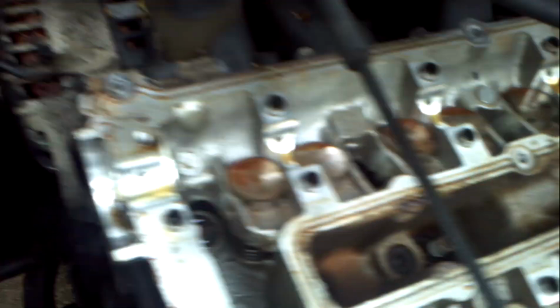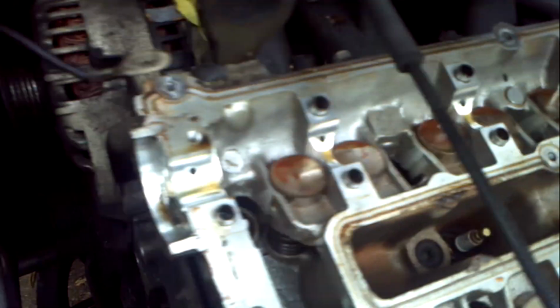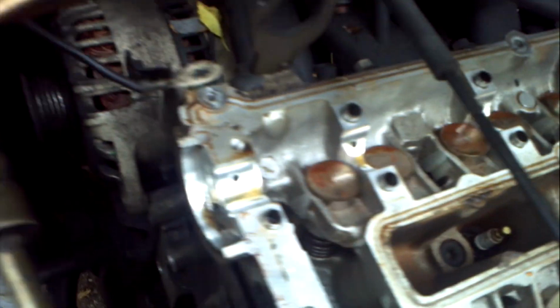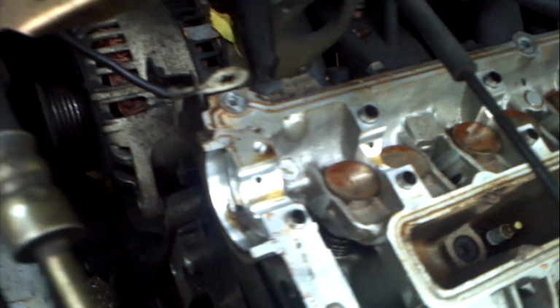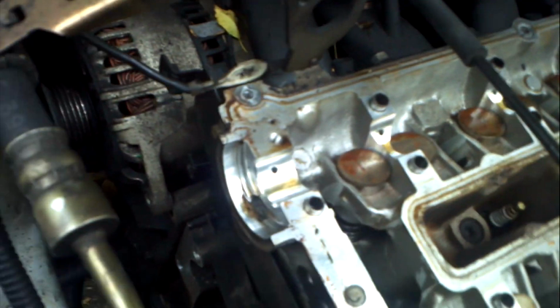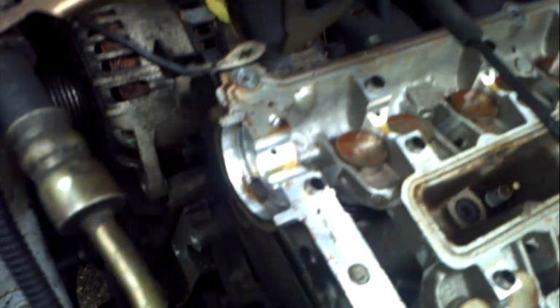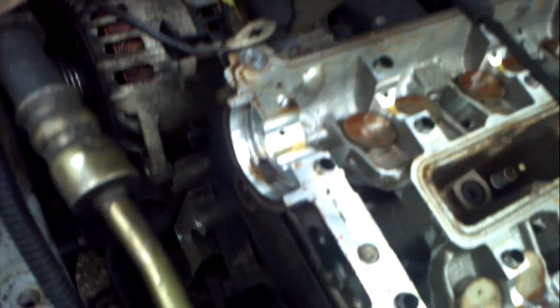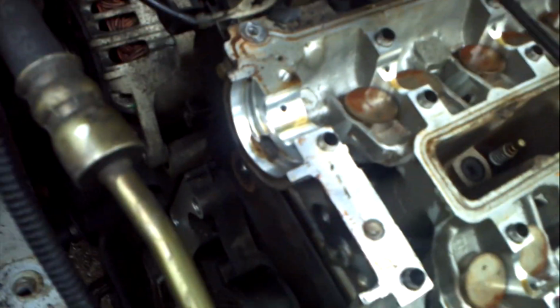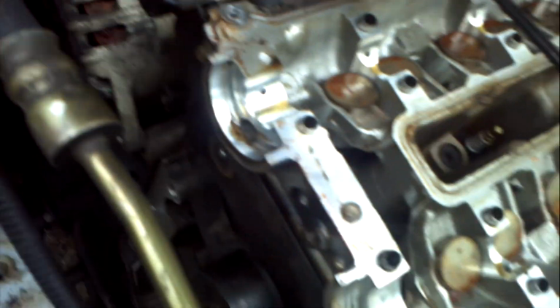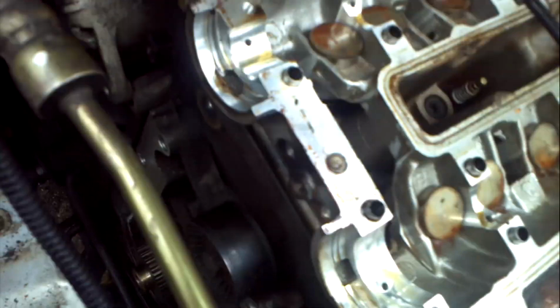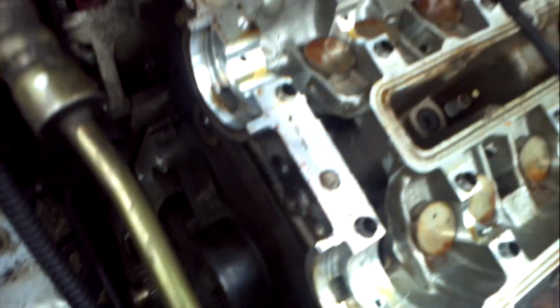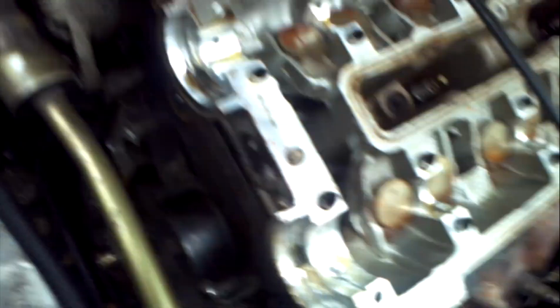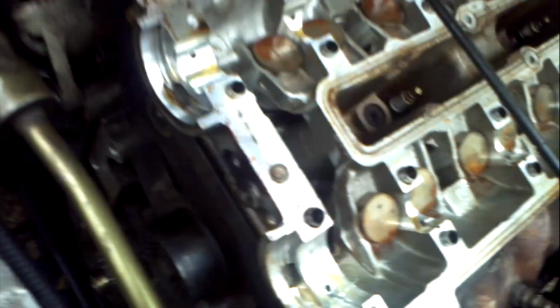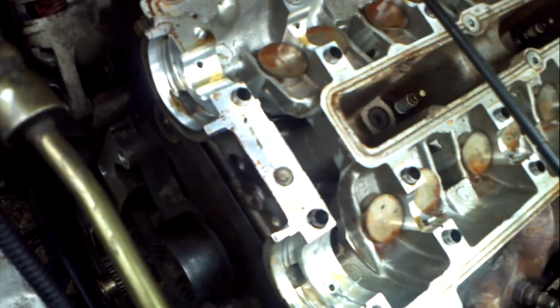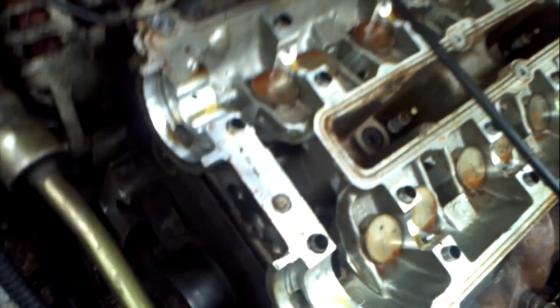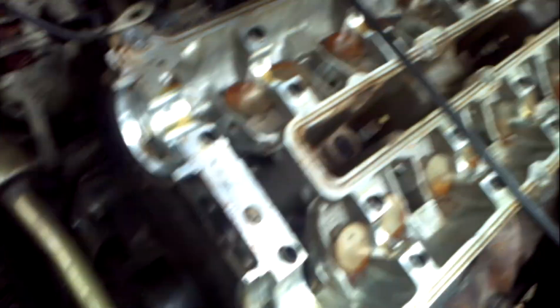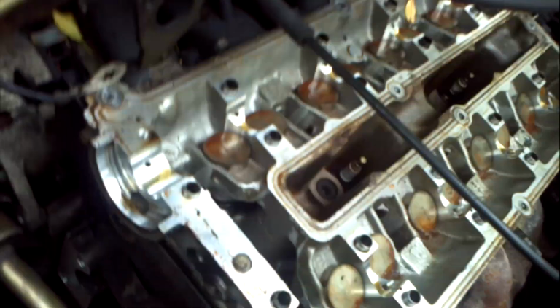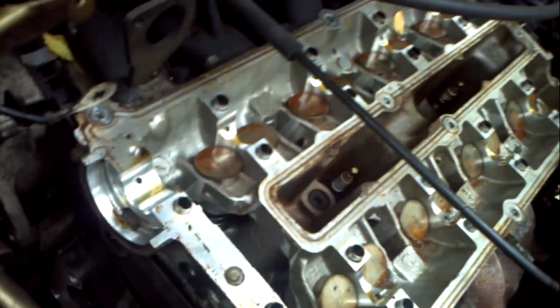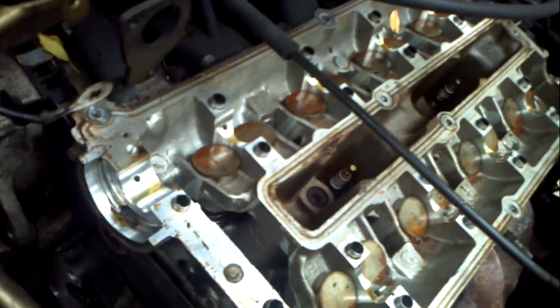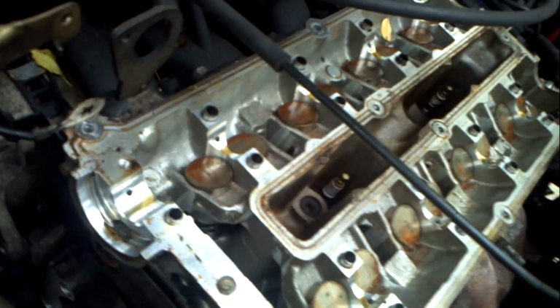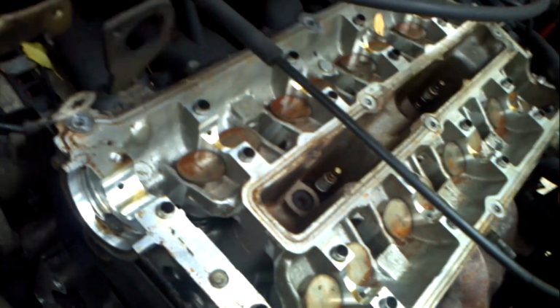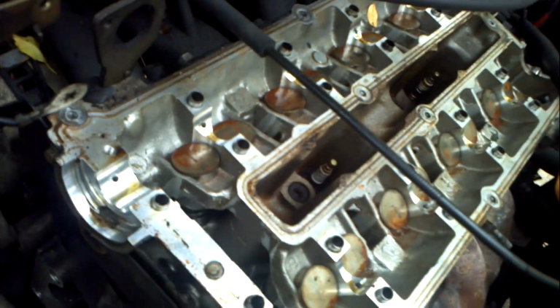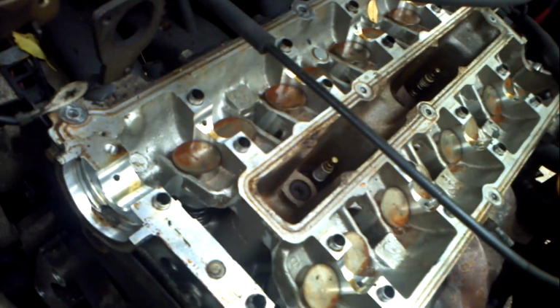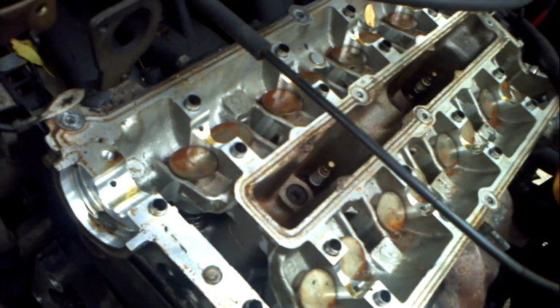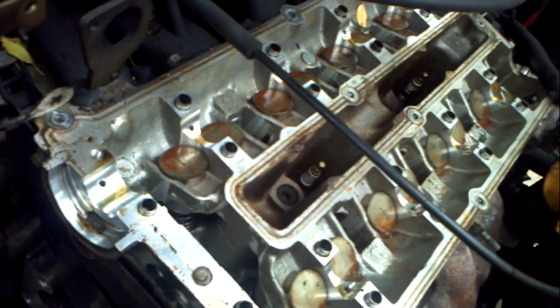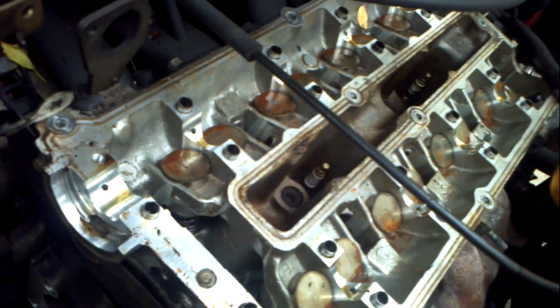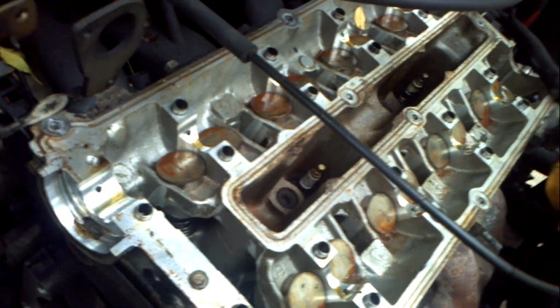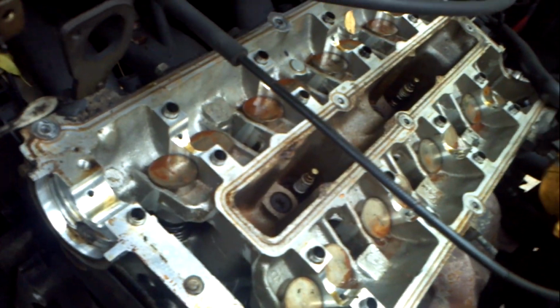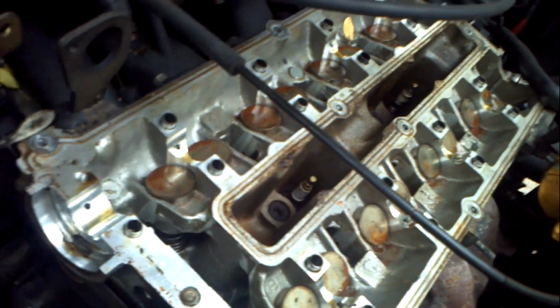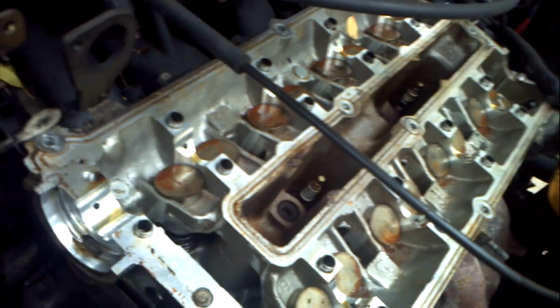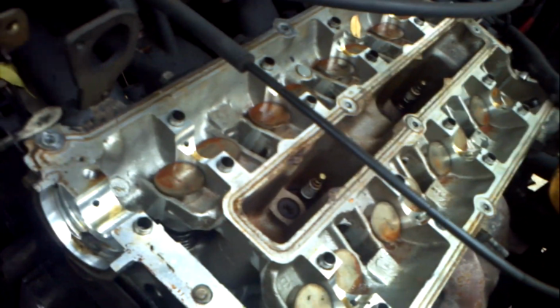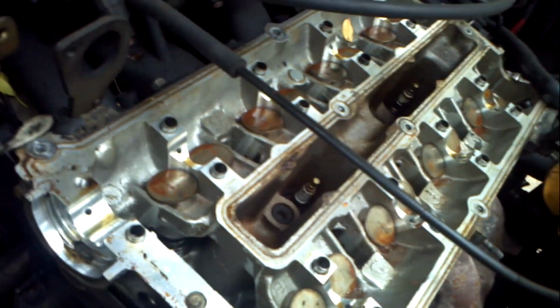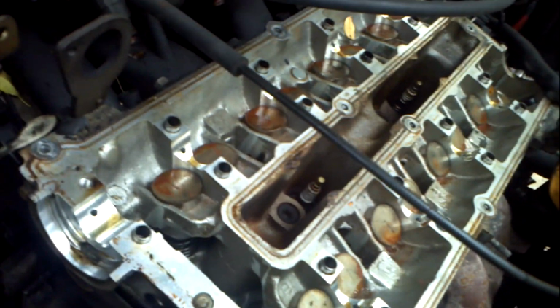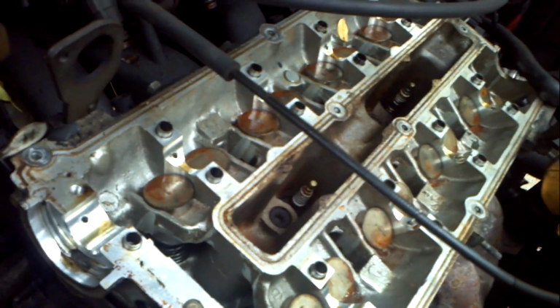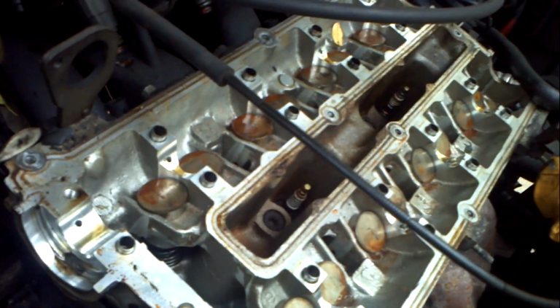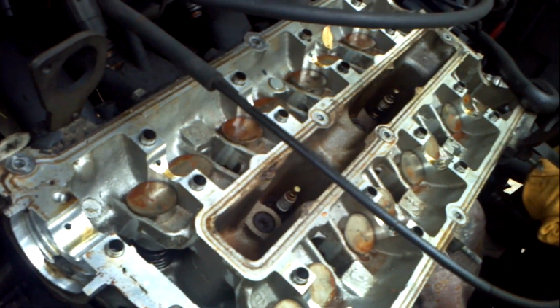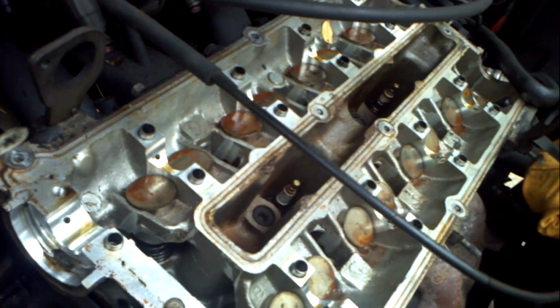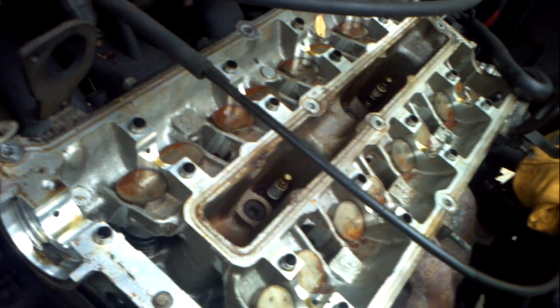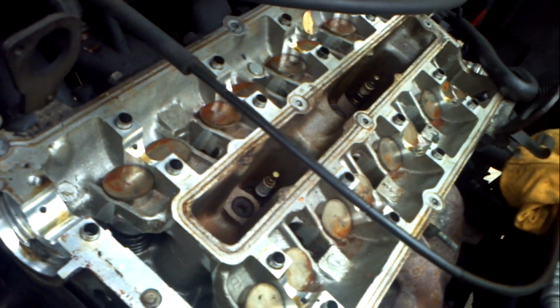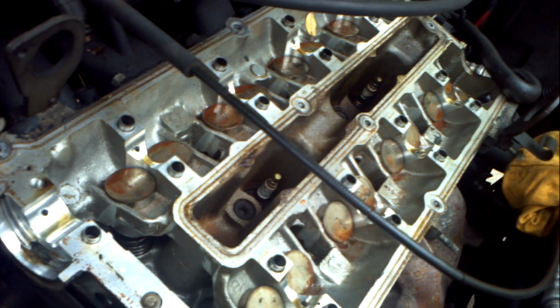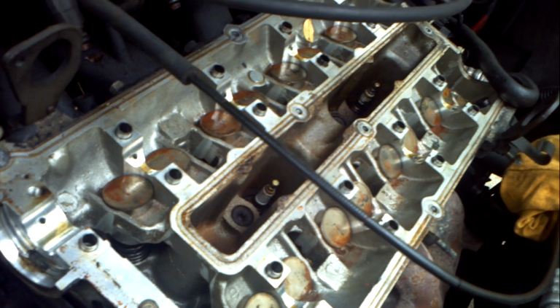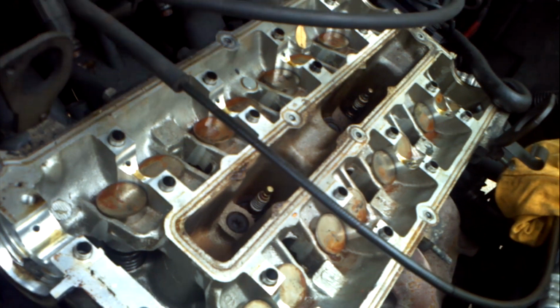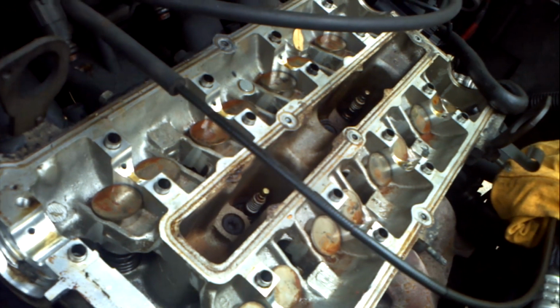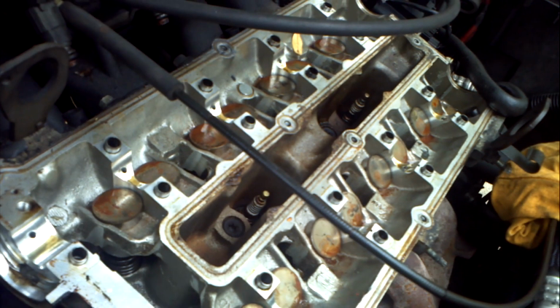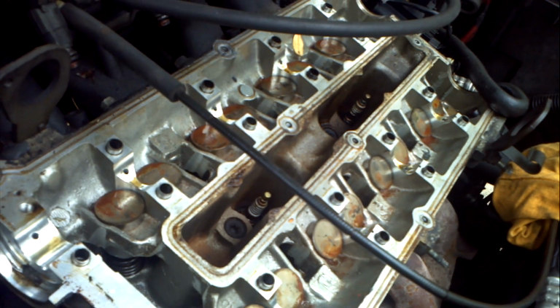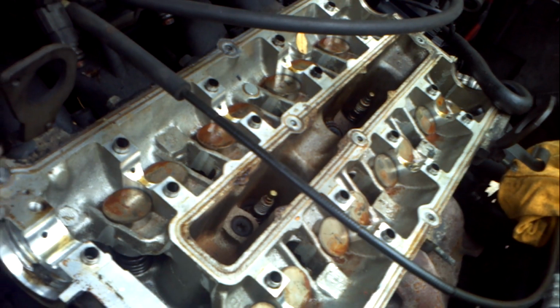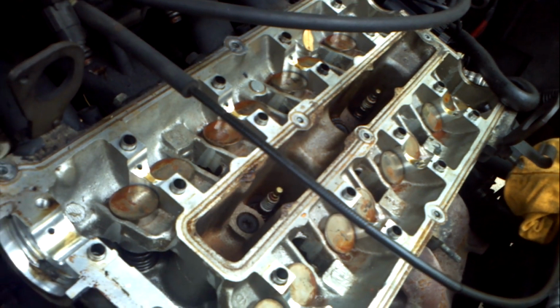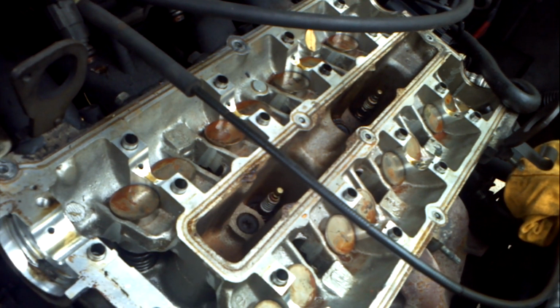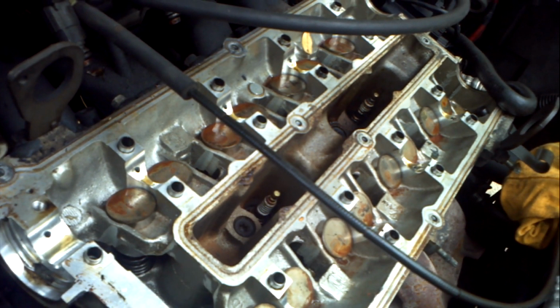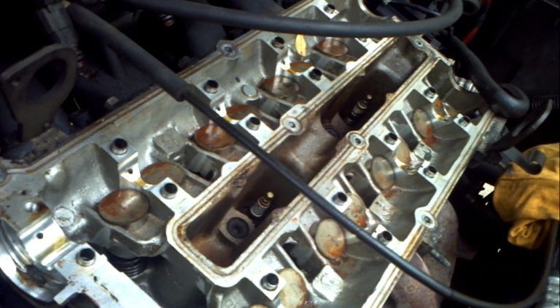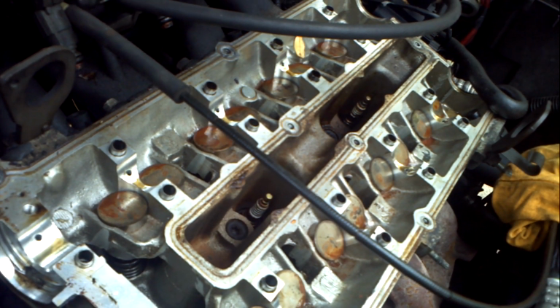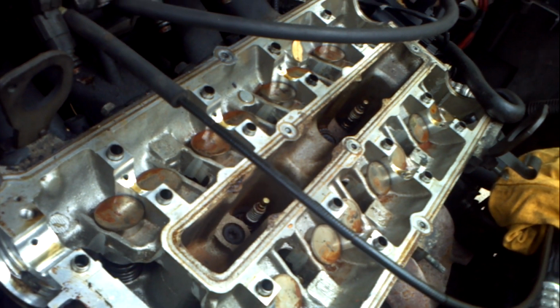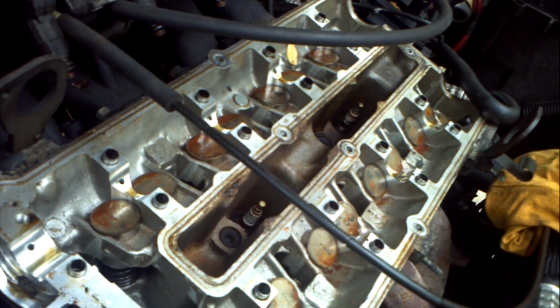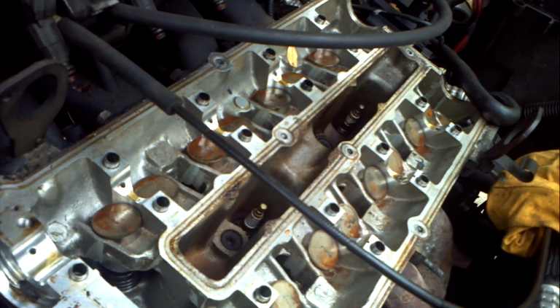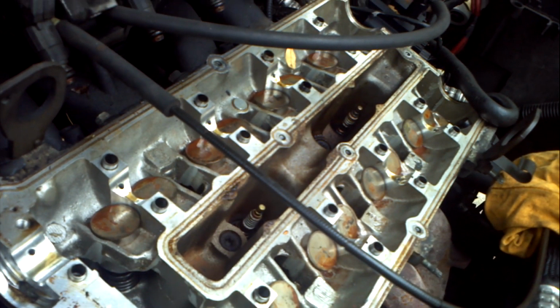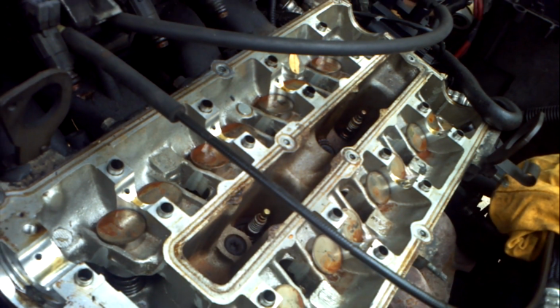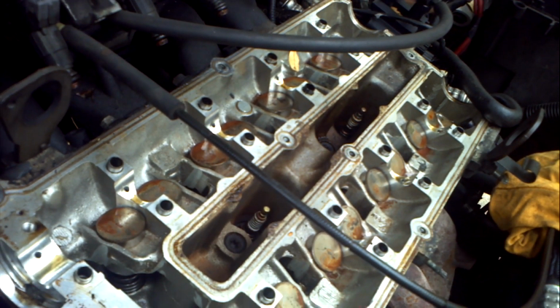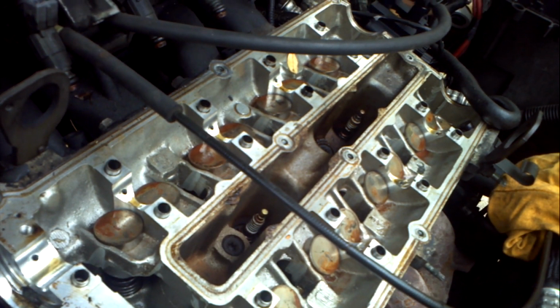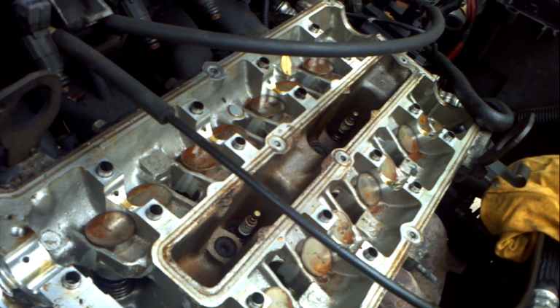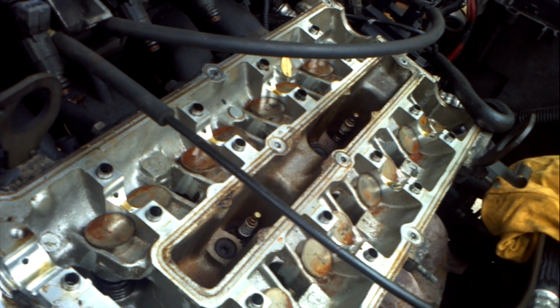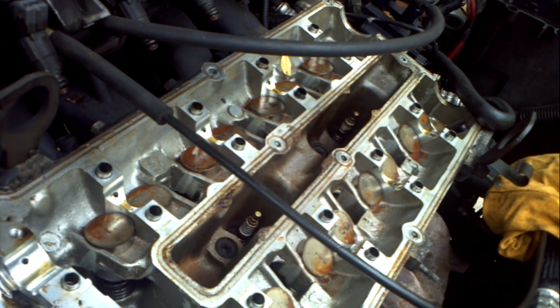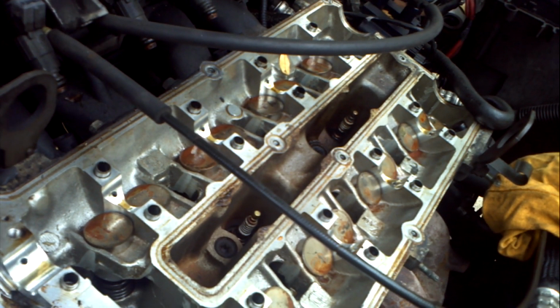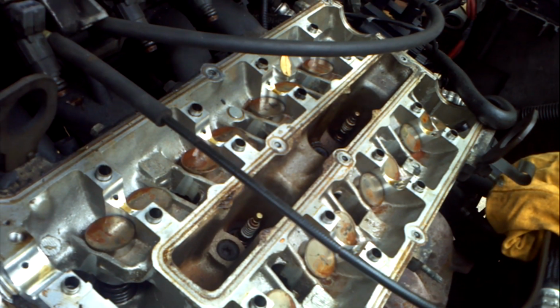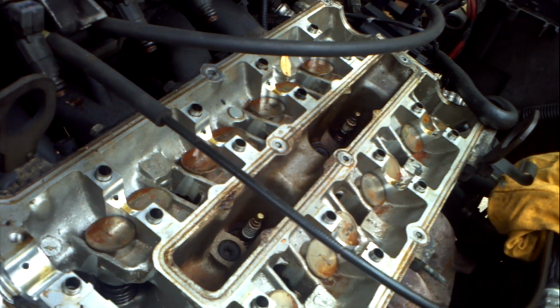I'll make a video in a second to show you how to remove the head, which is just pretty much taking those ten bolts off. Thanks for watching, guys.